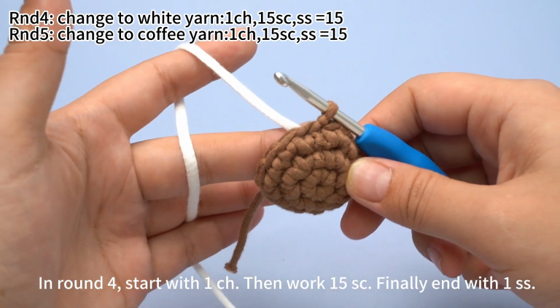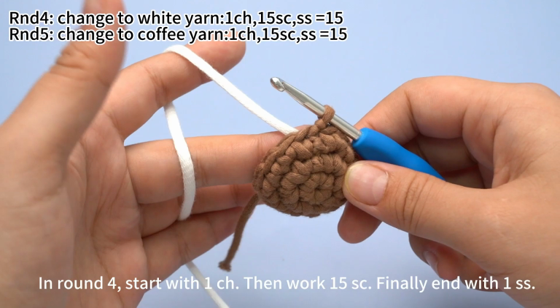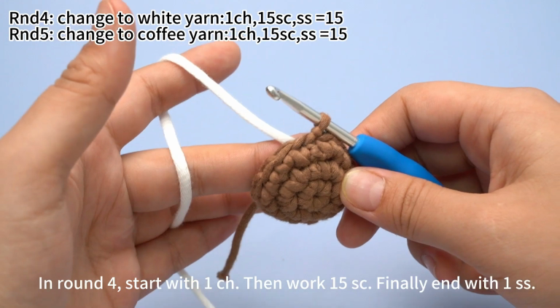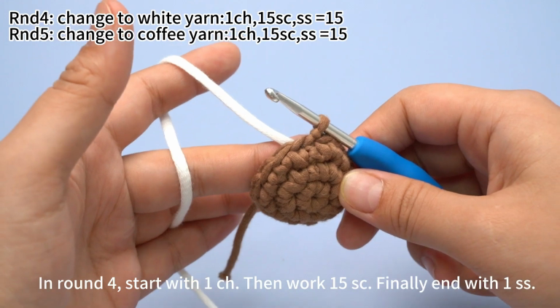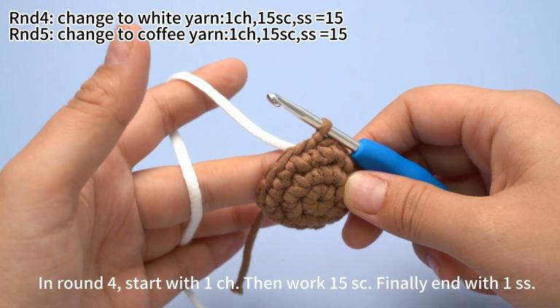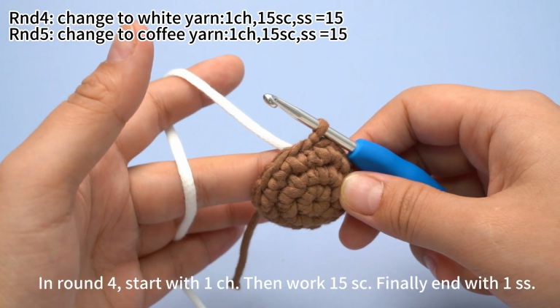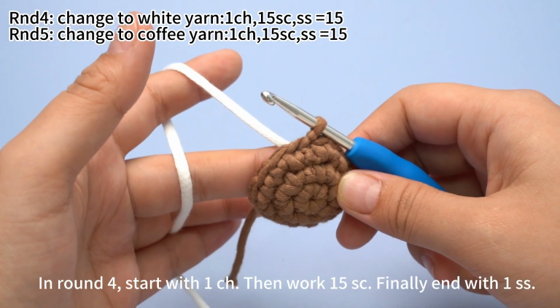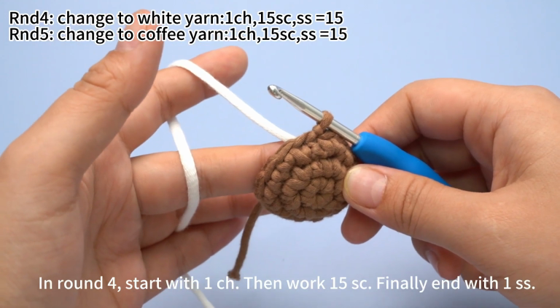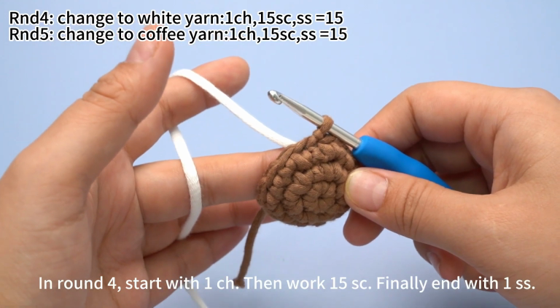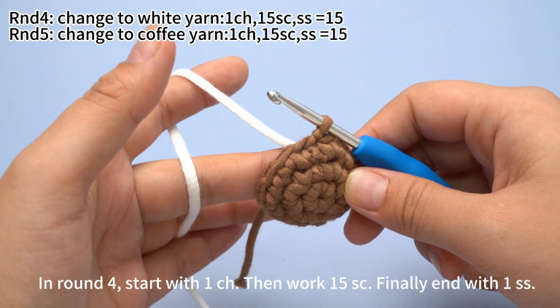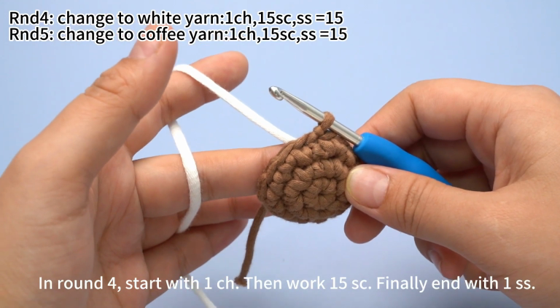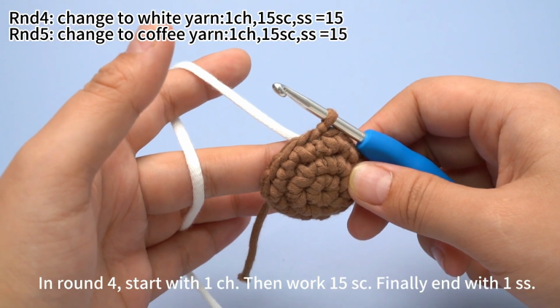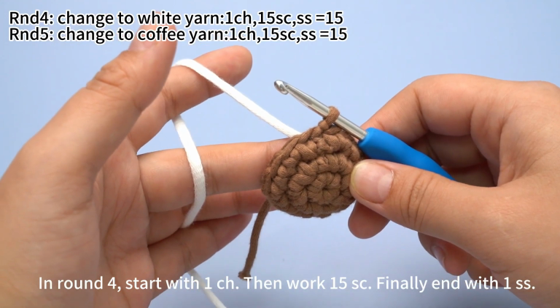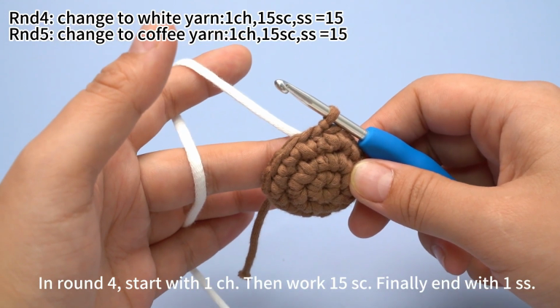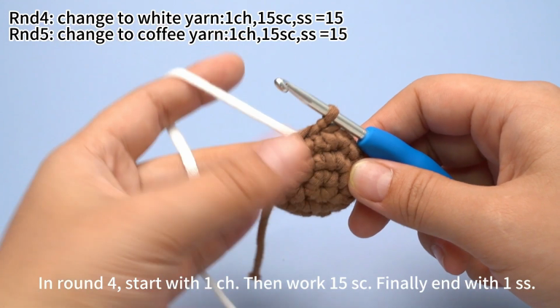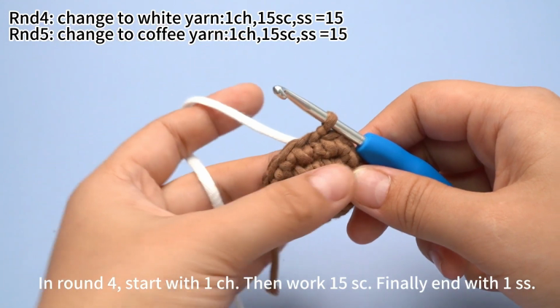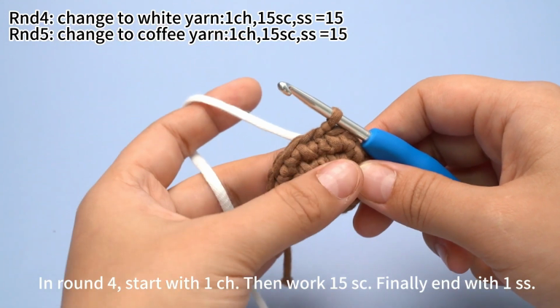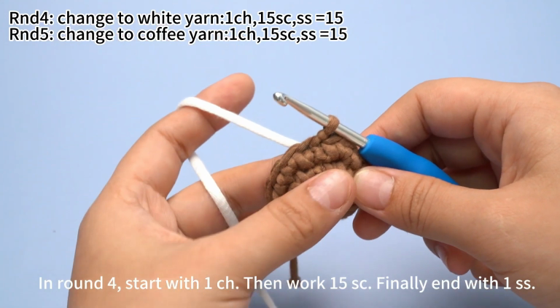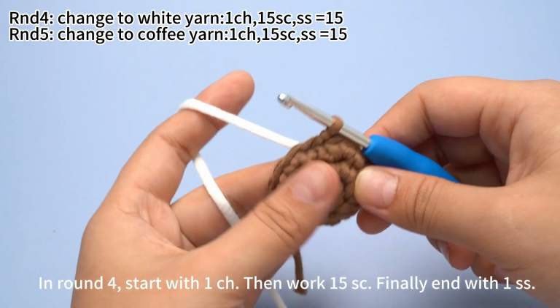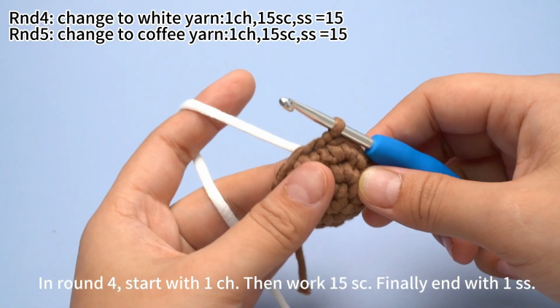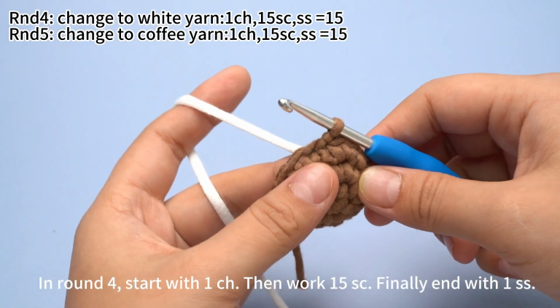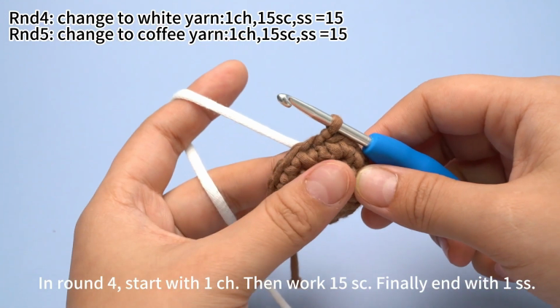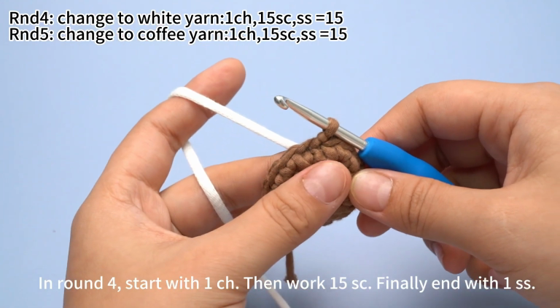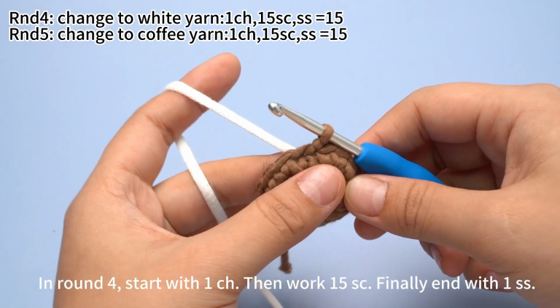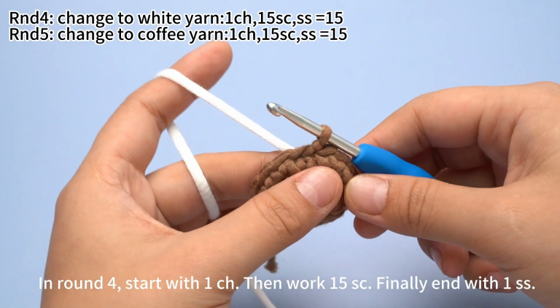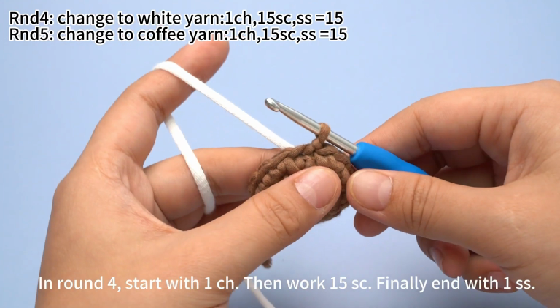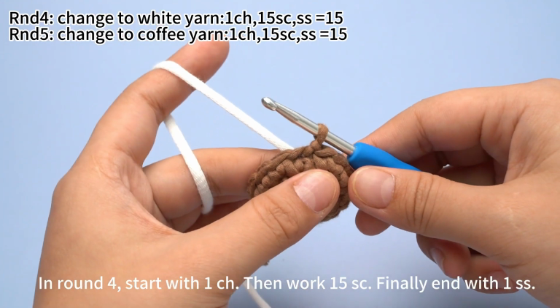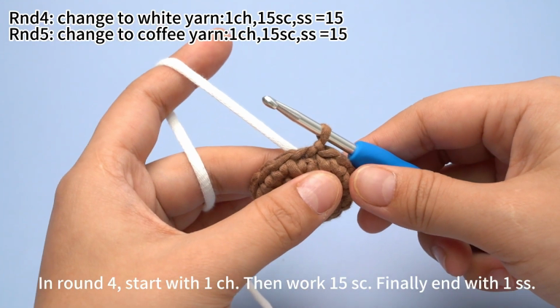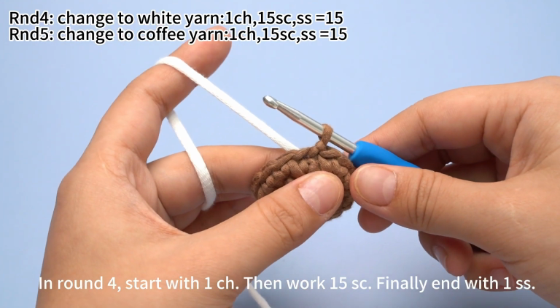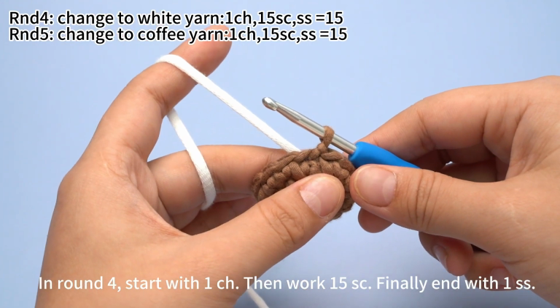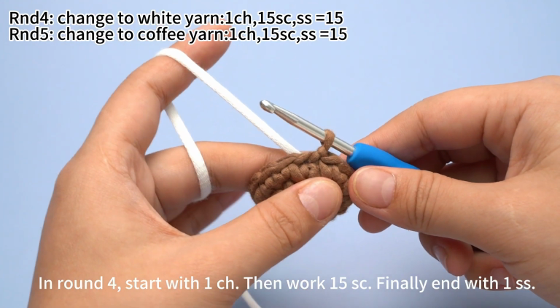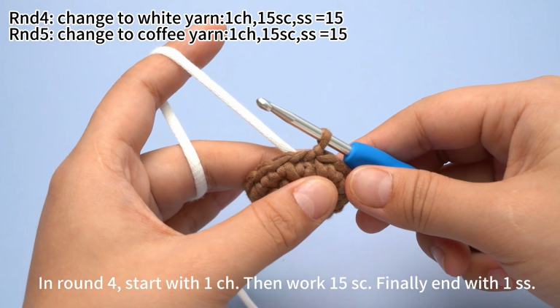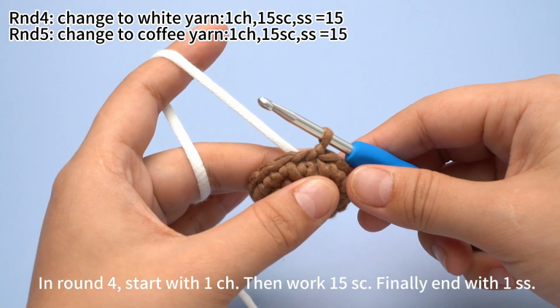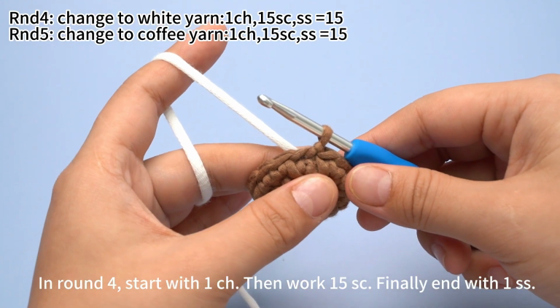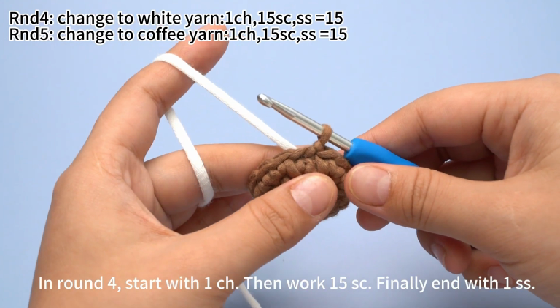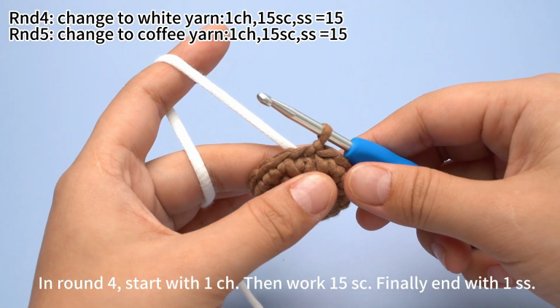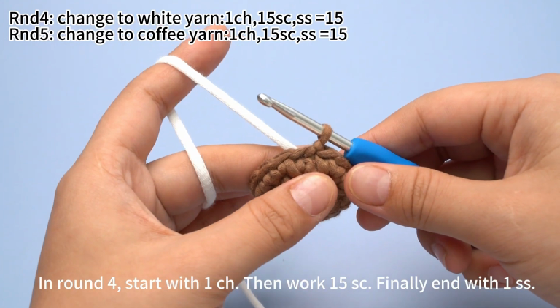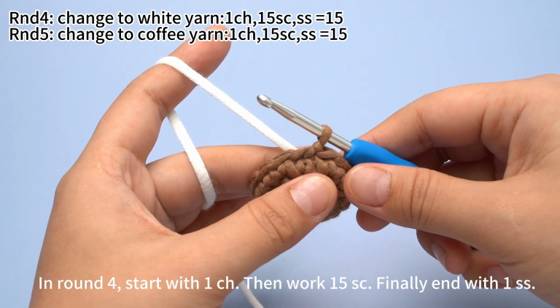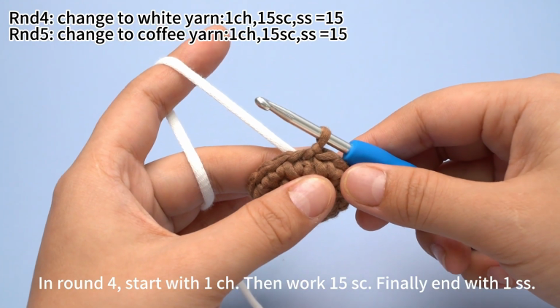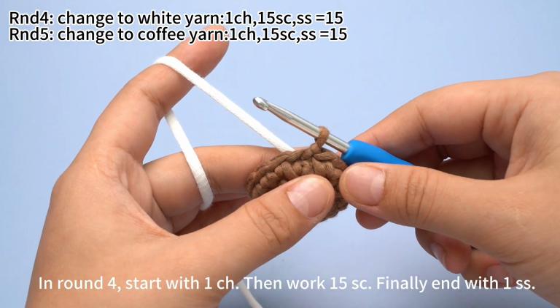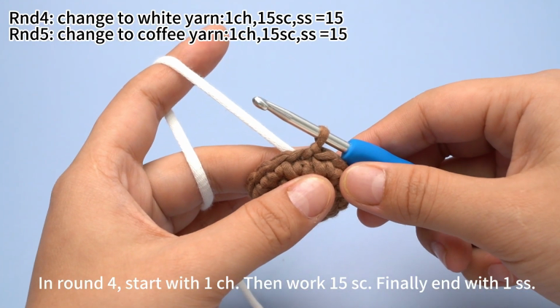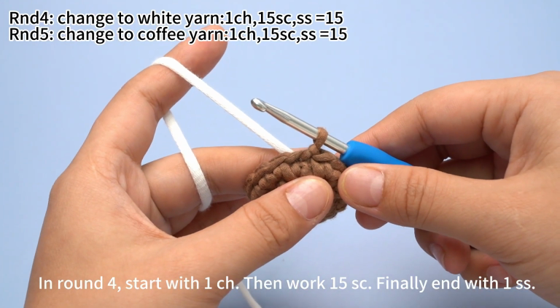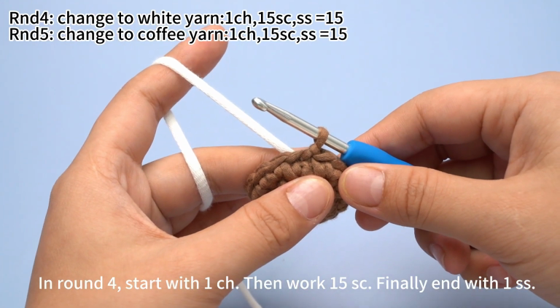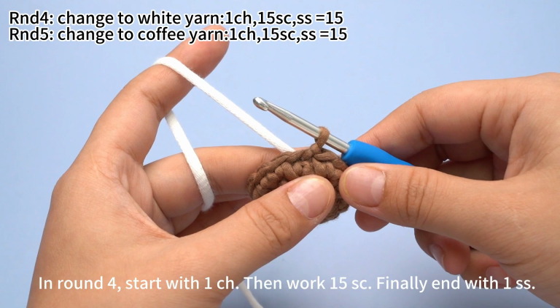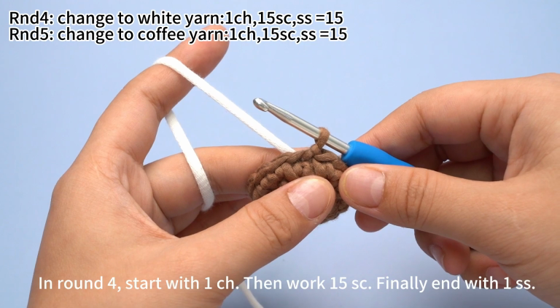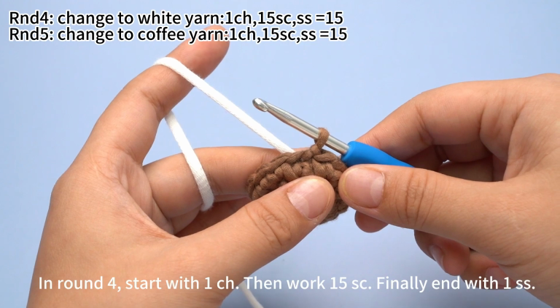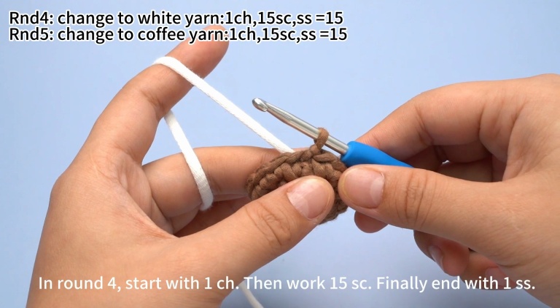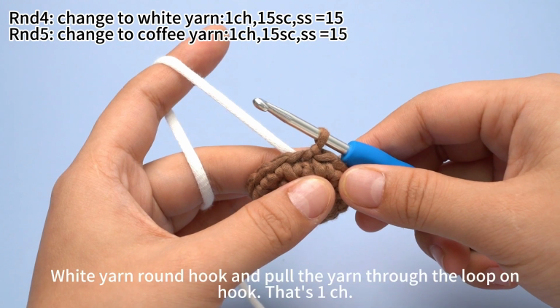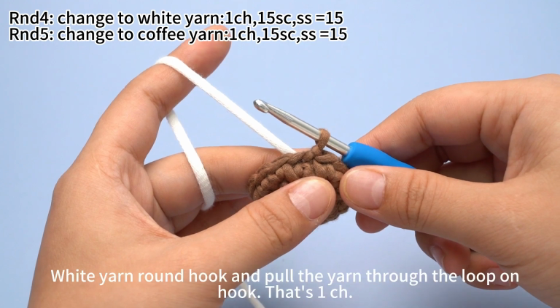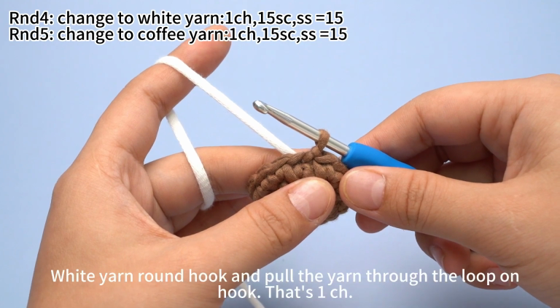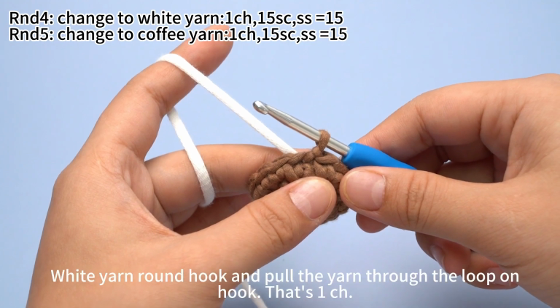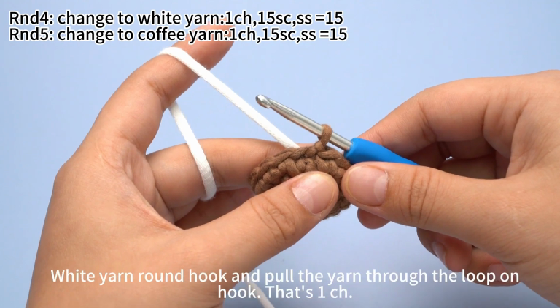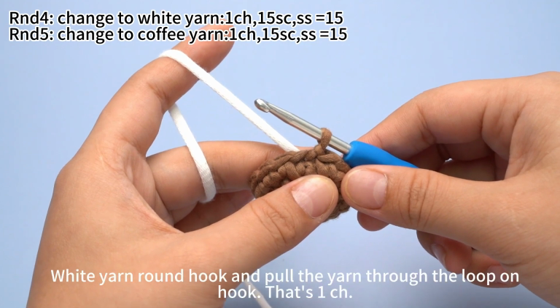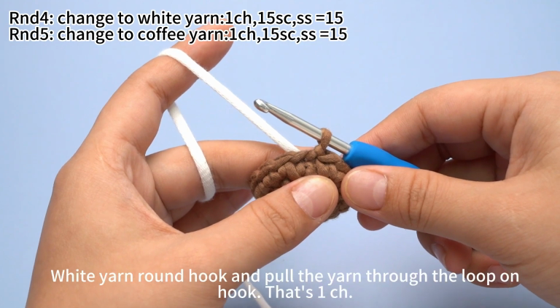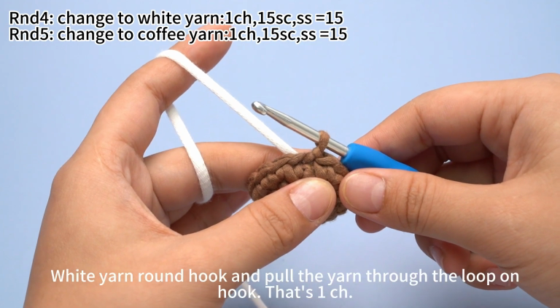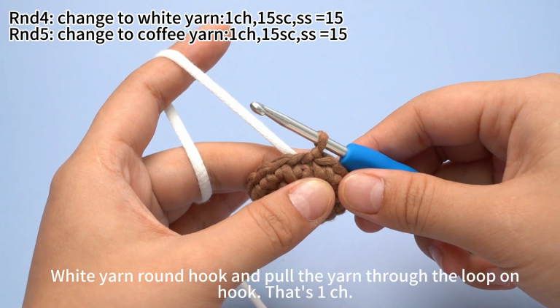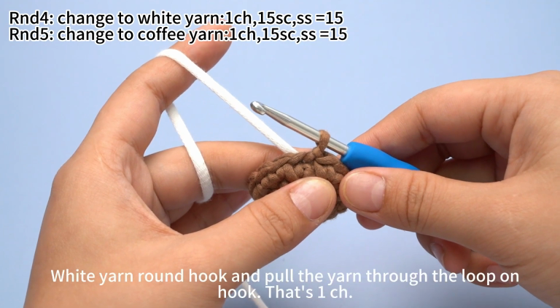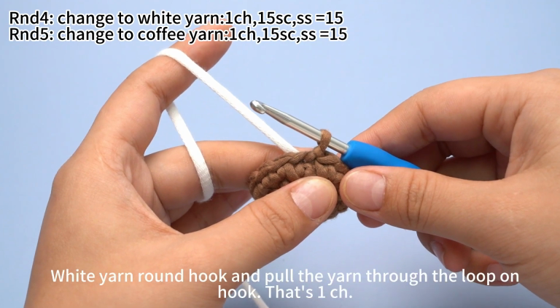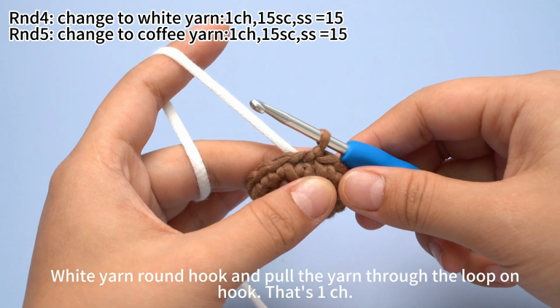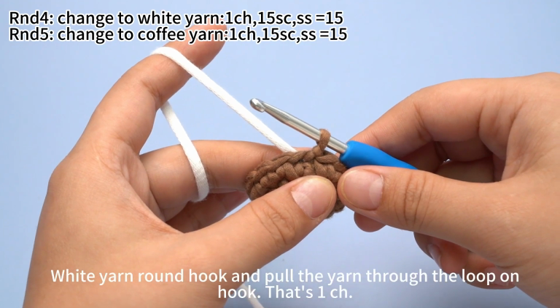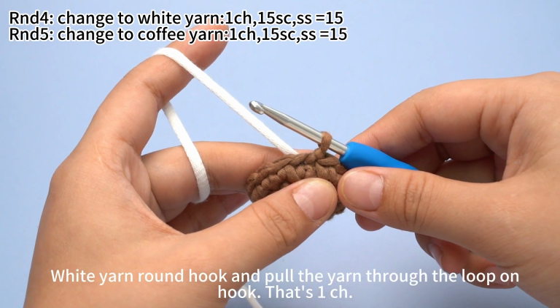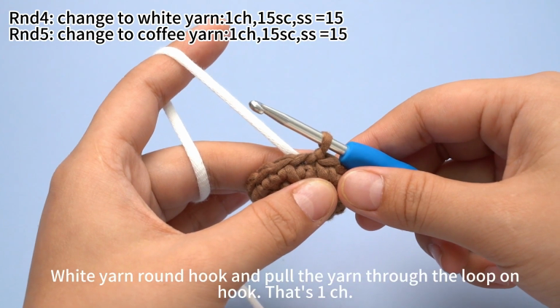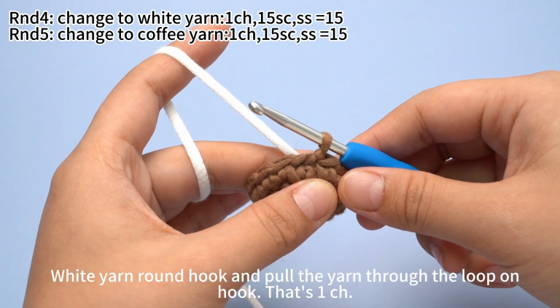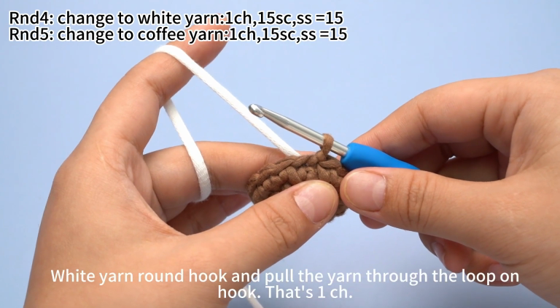In round 4, start with 1 chain stitch. Then work 15 single crochets. Finally, end with 1 slip stitch.